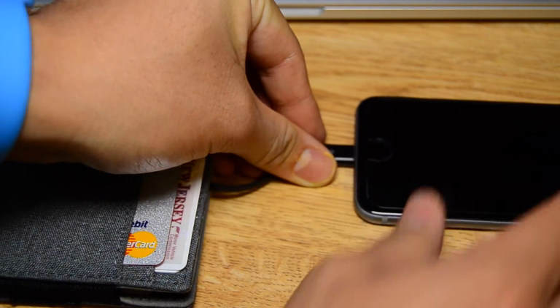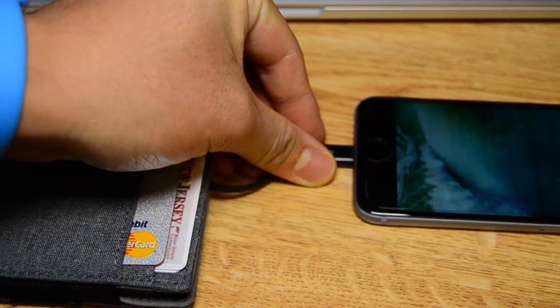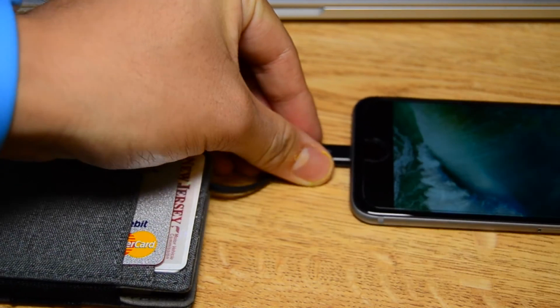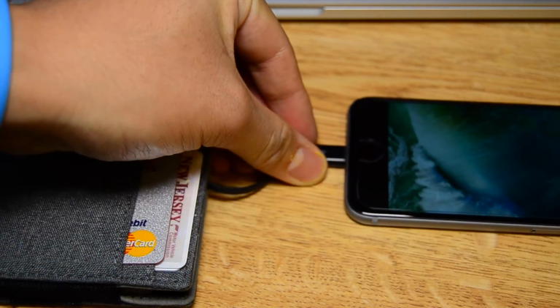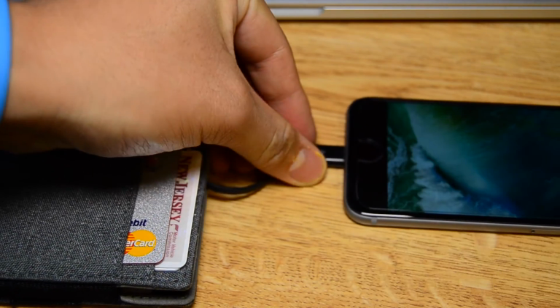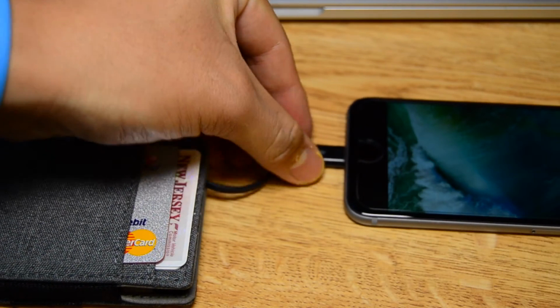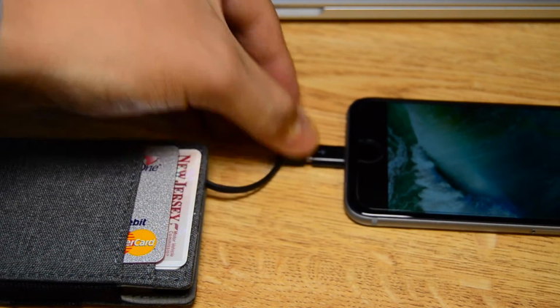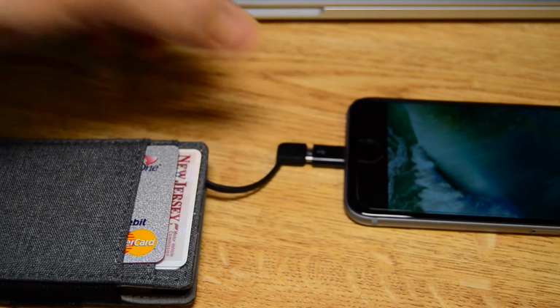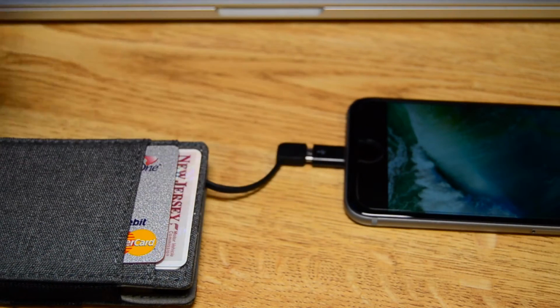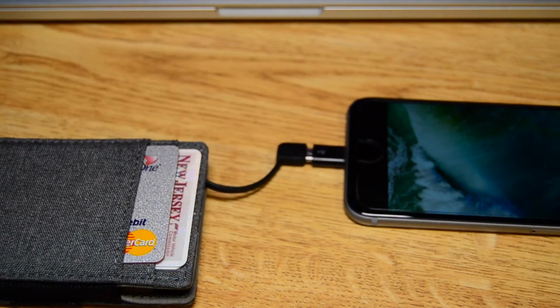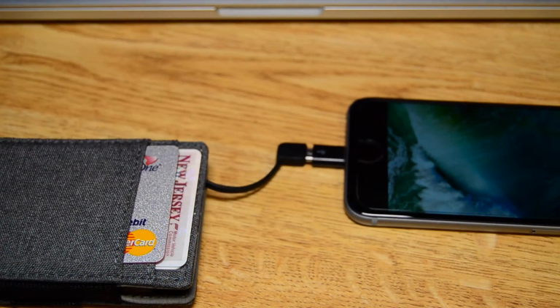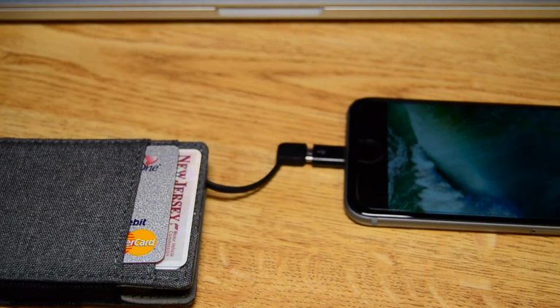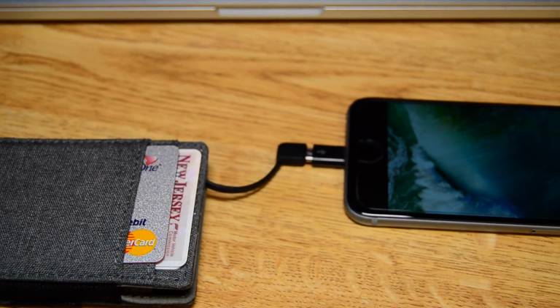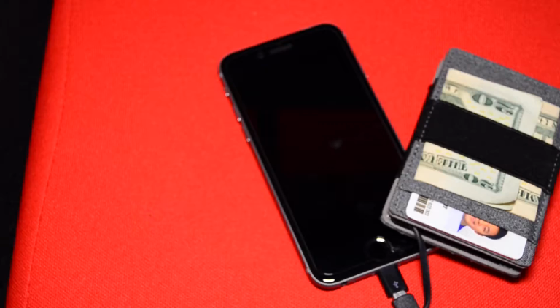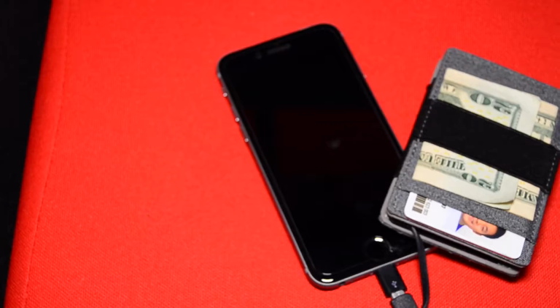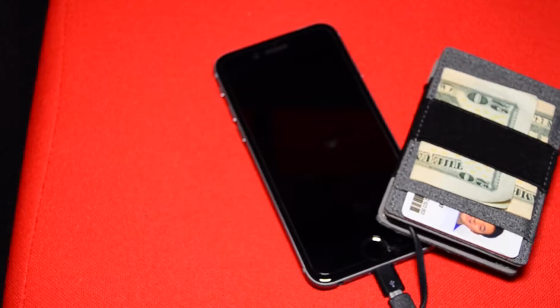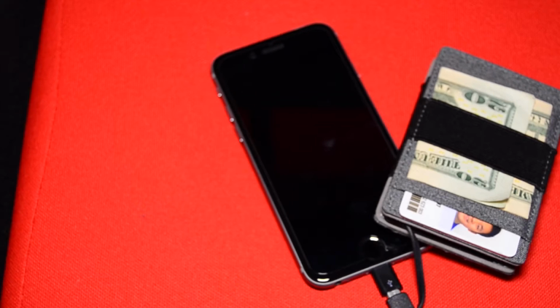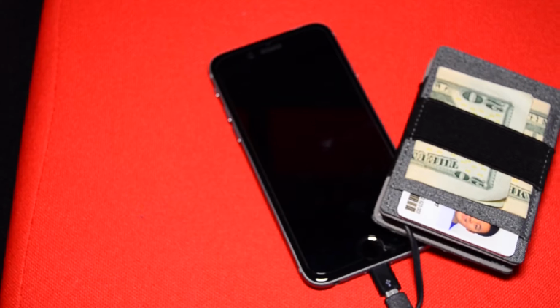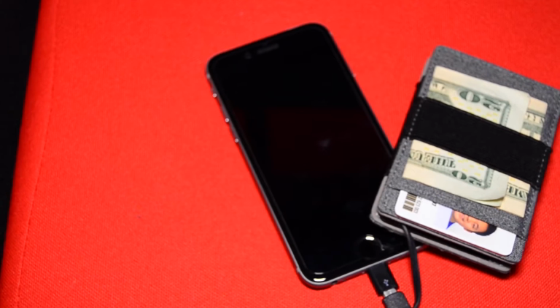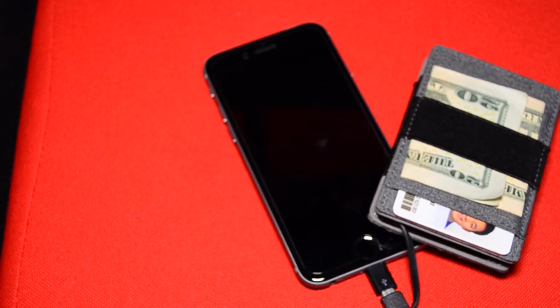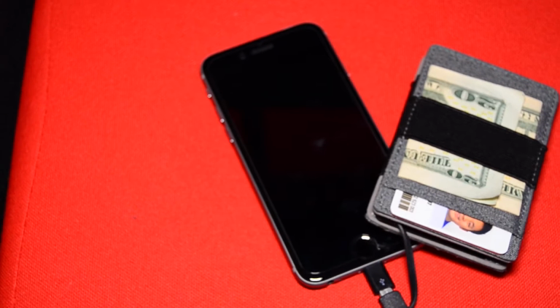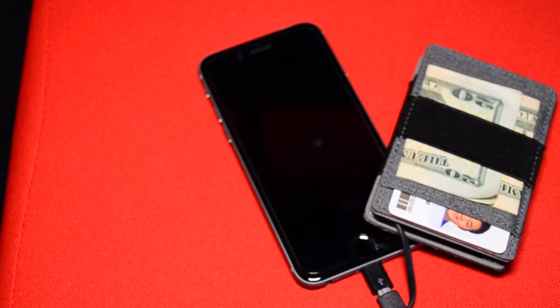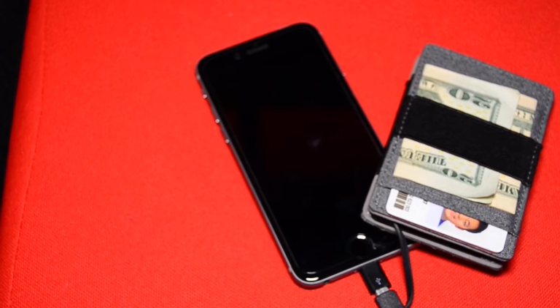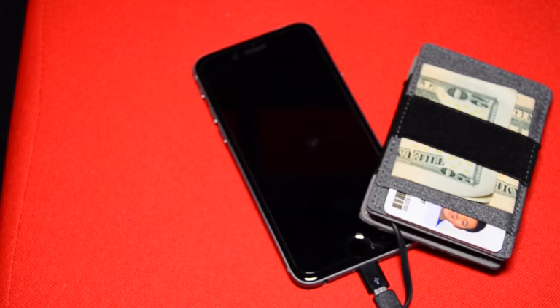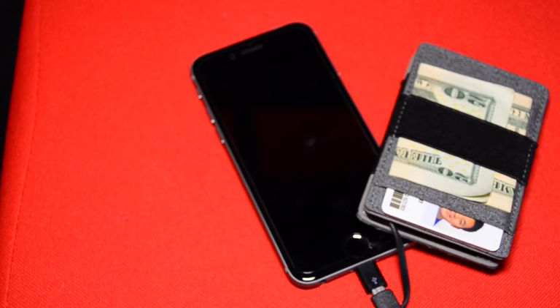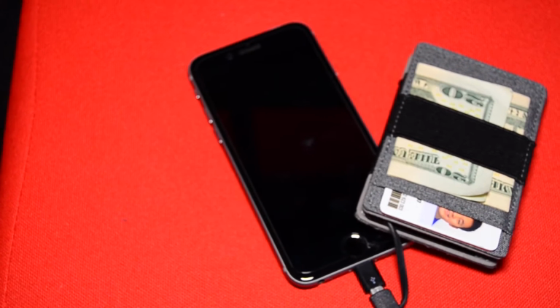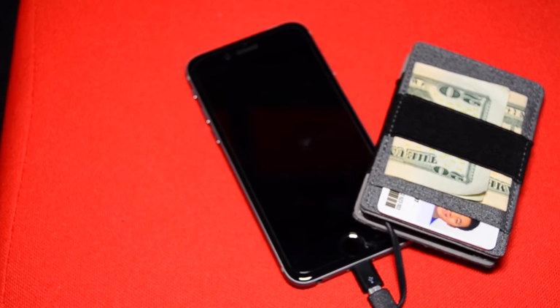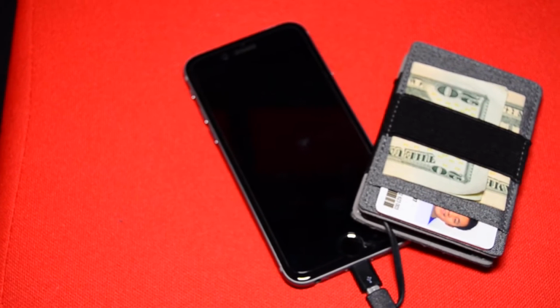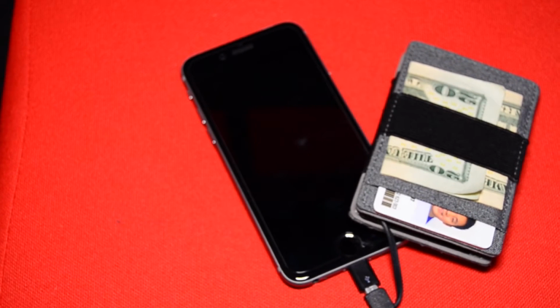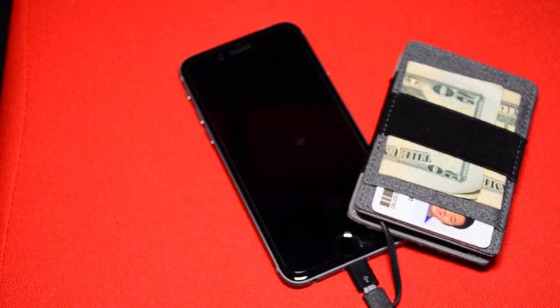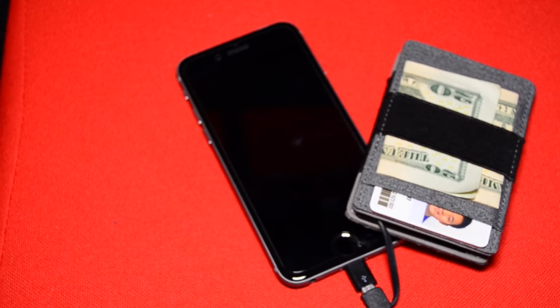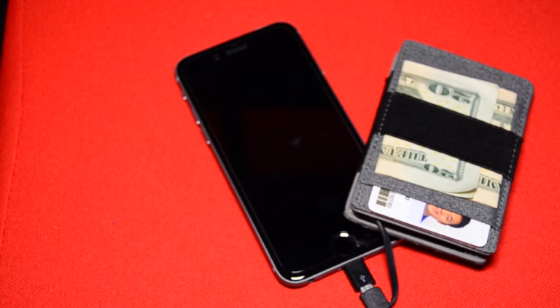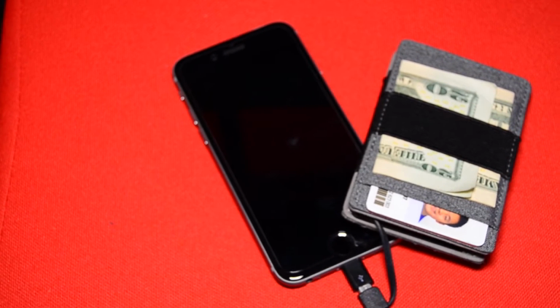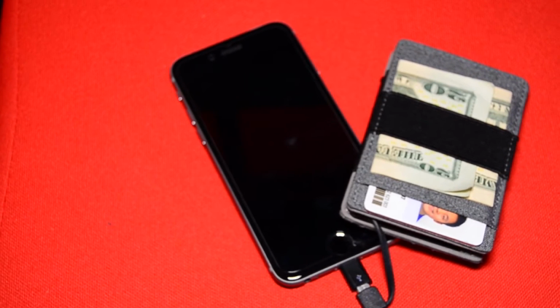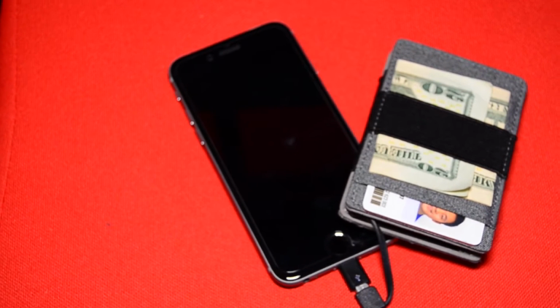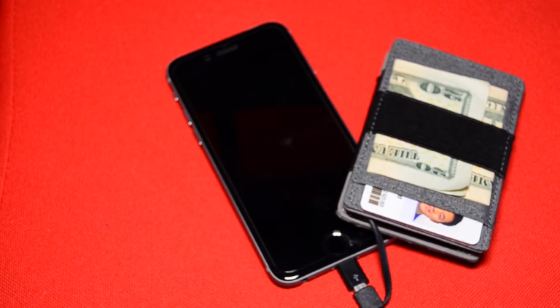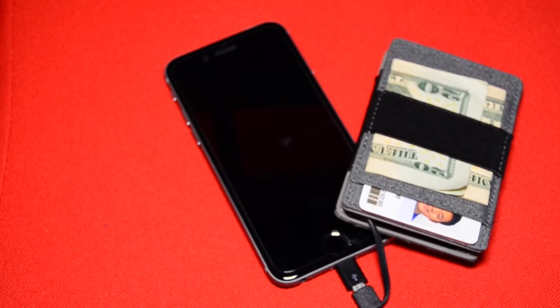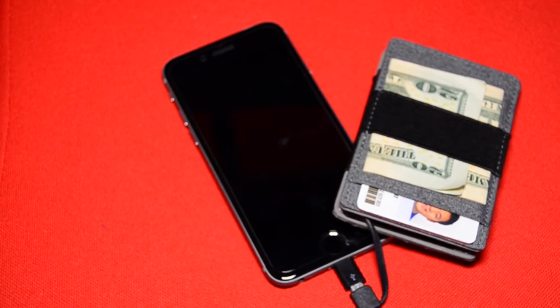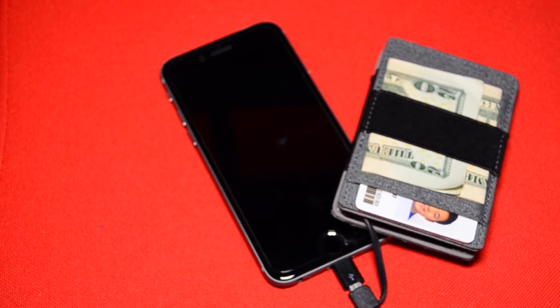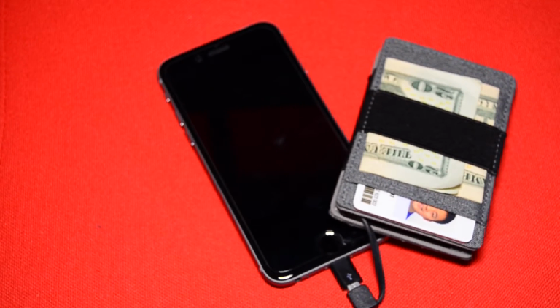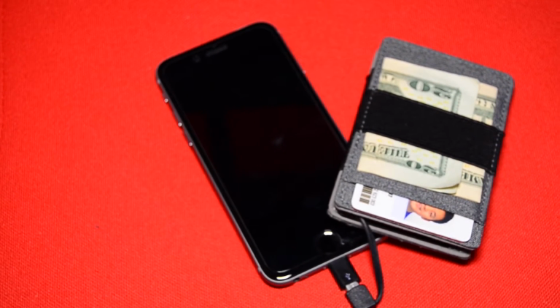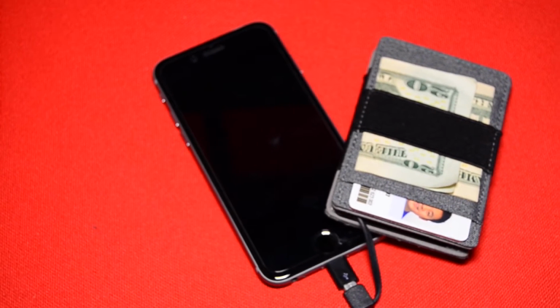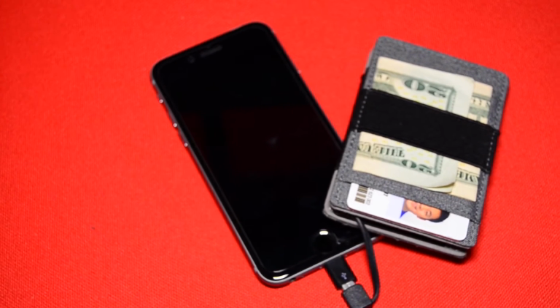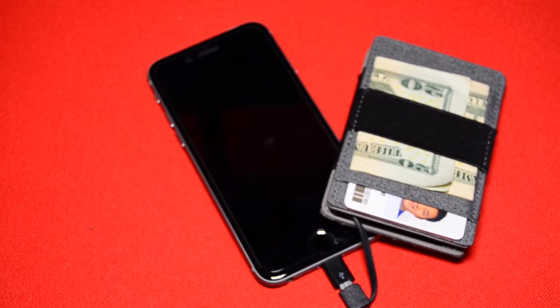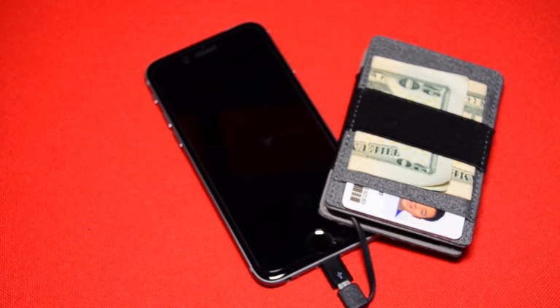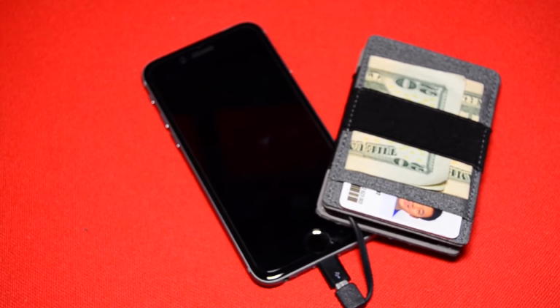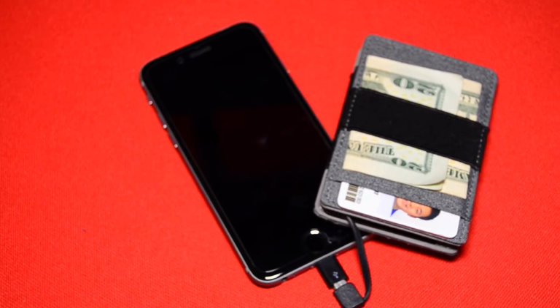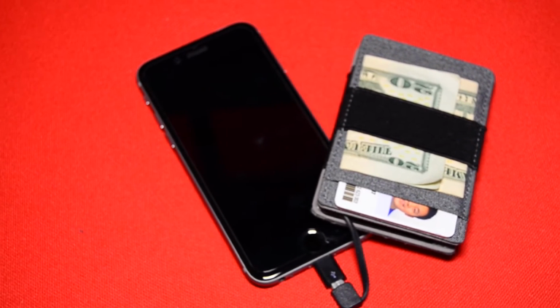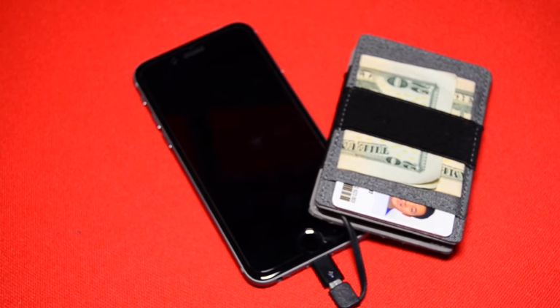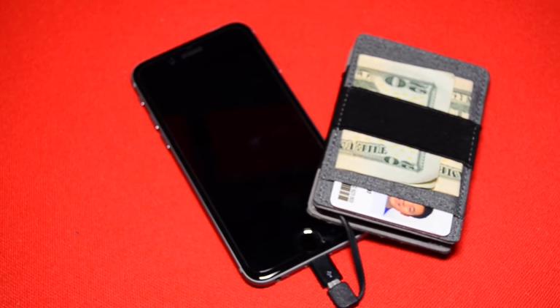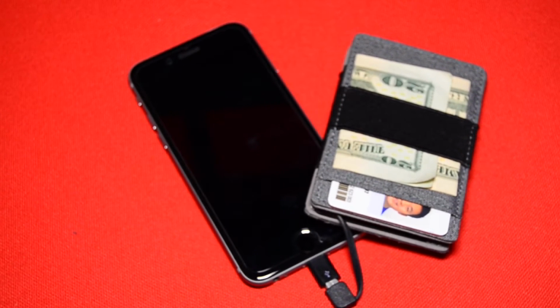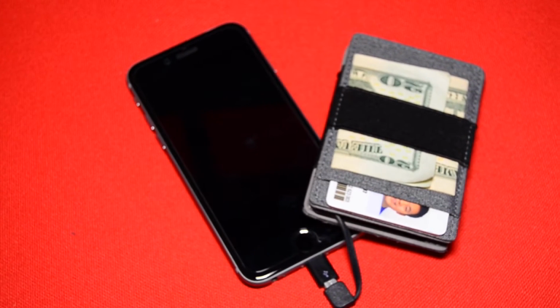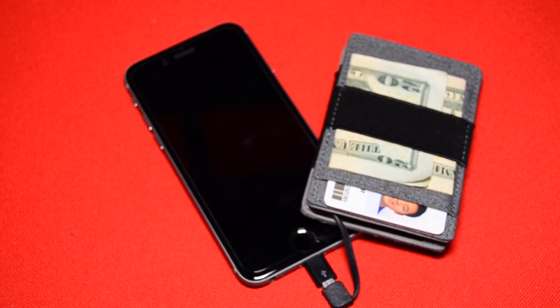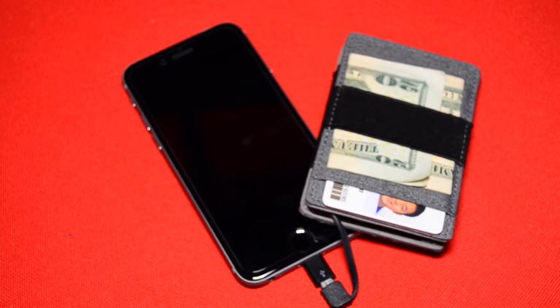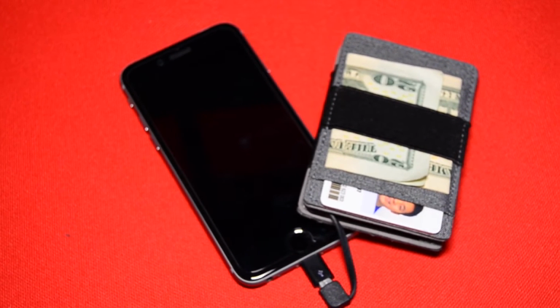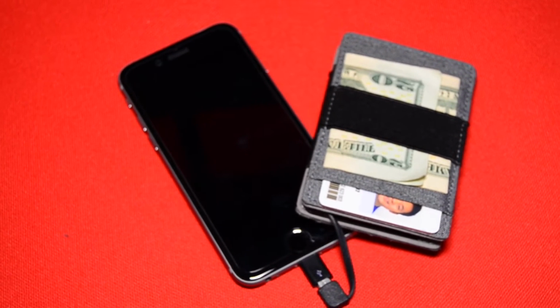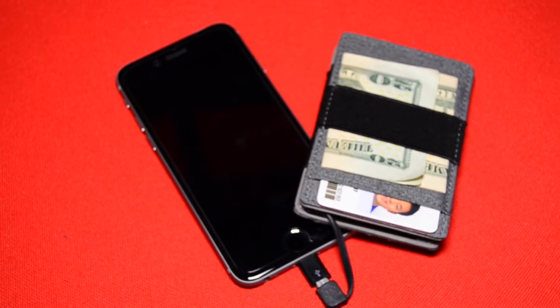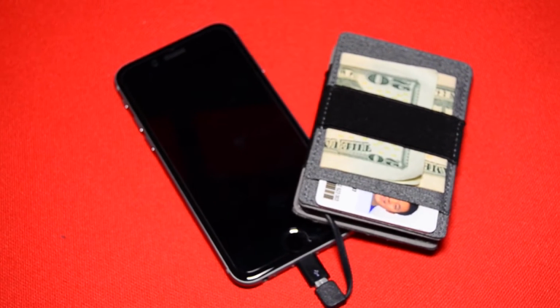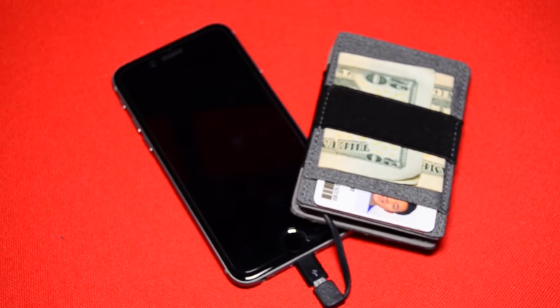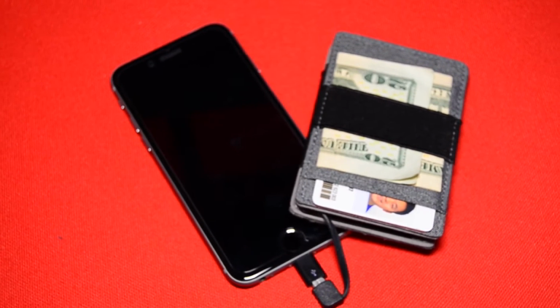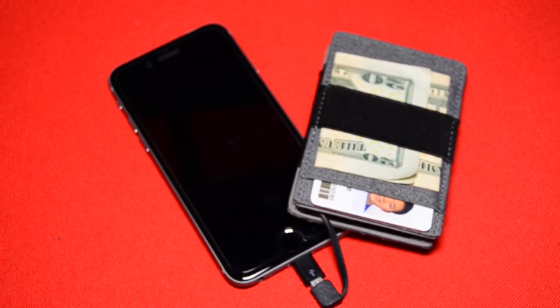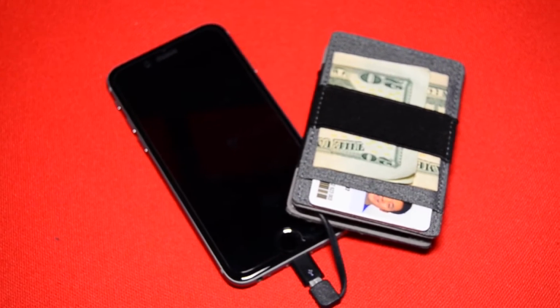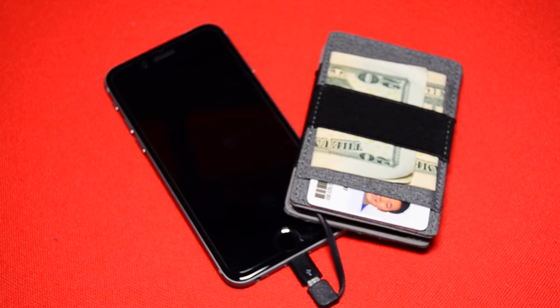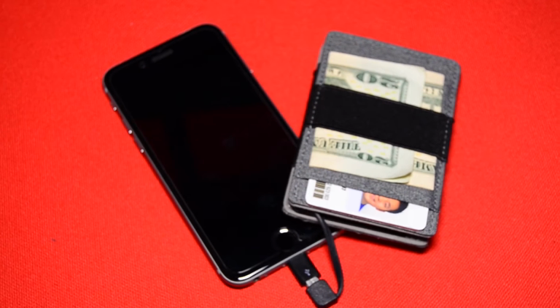The rest of the wallet has three card slots and one cash band. One of the sides of the wallet is RFID protected, so that's a really nice addition.